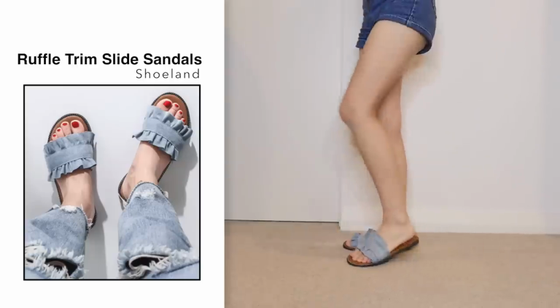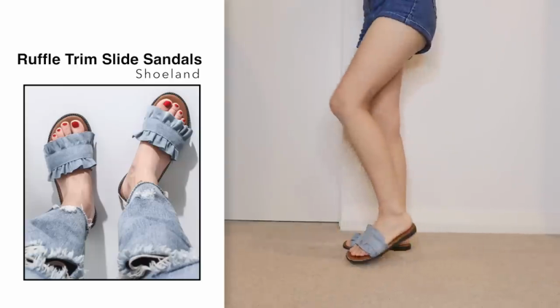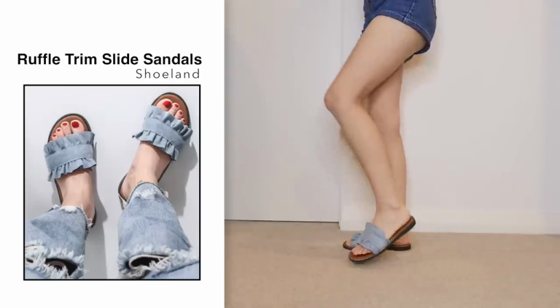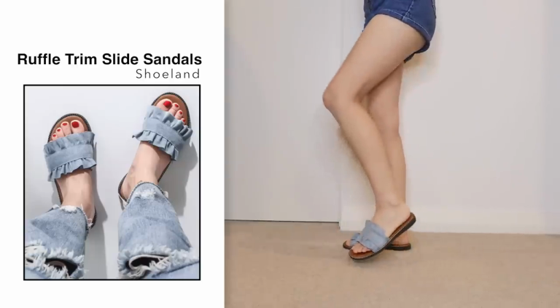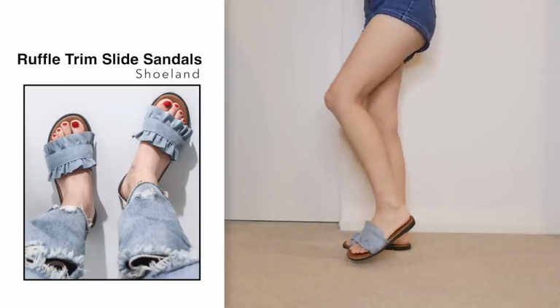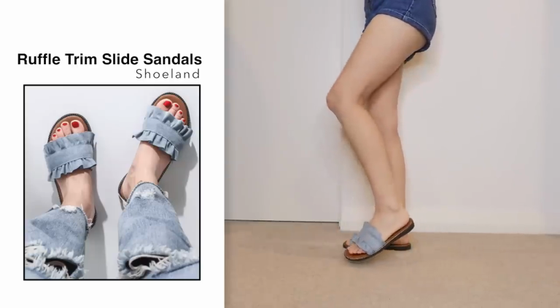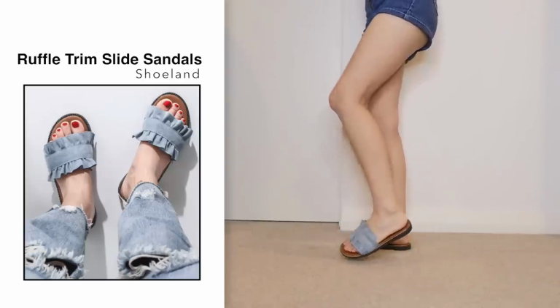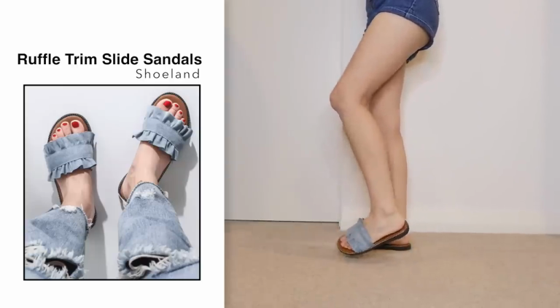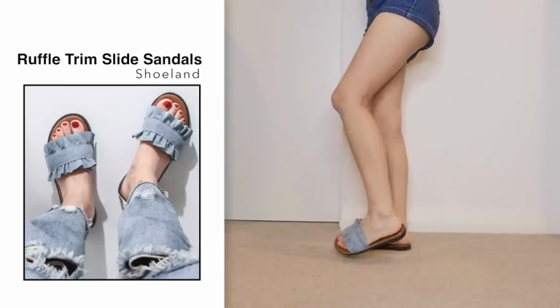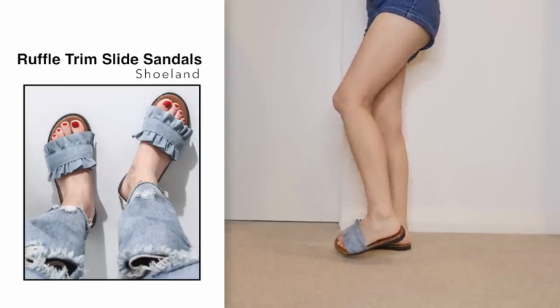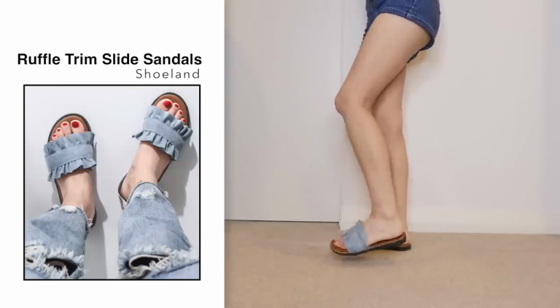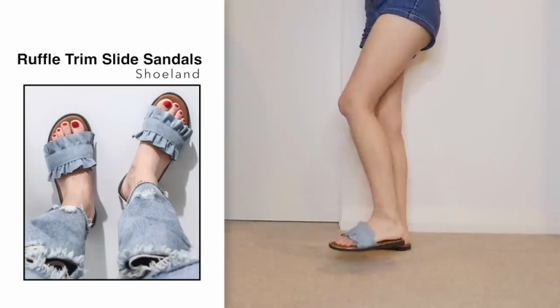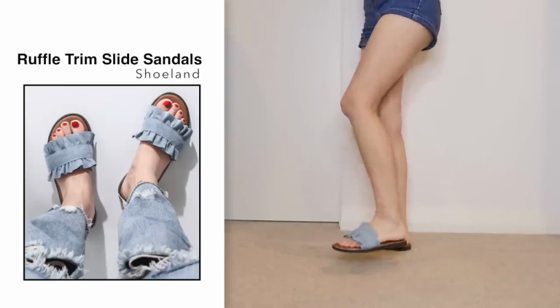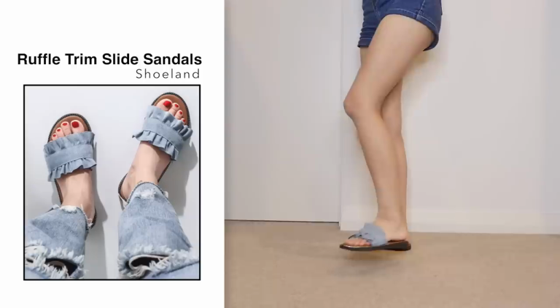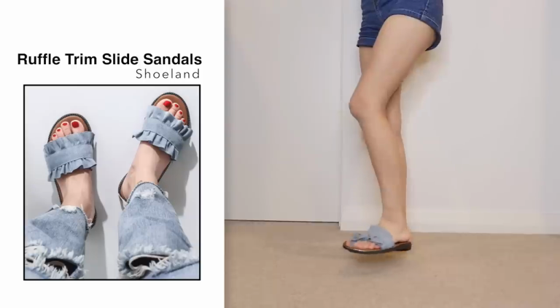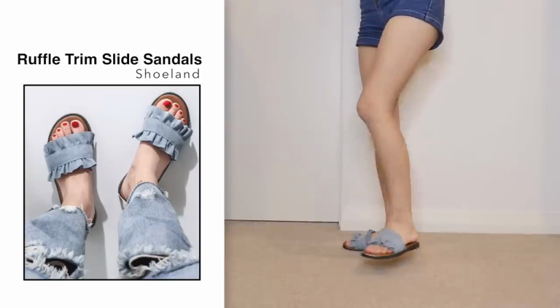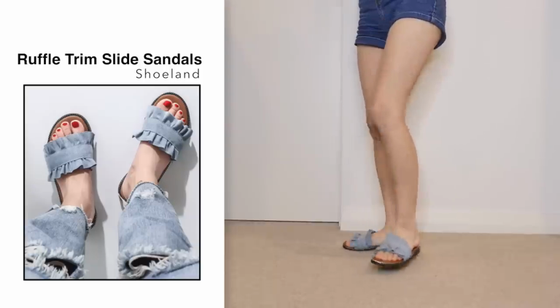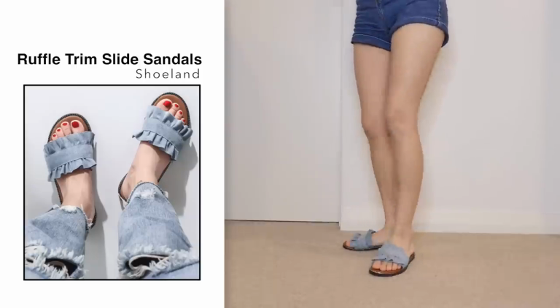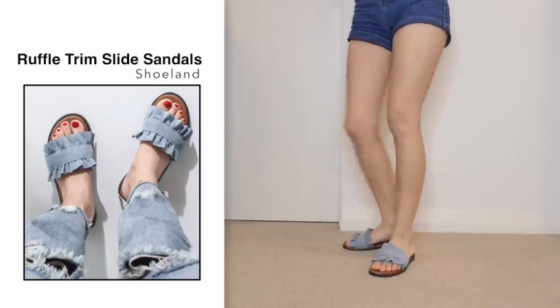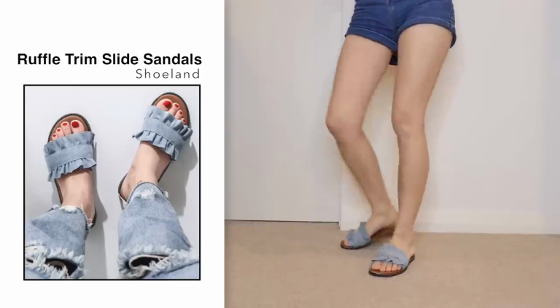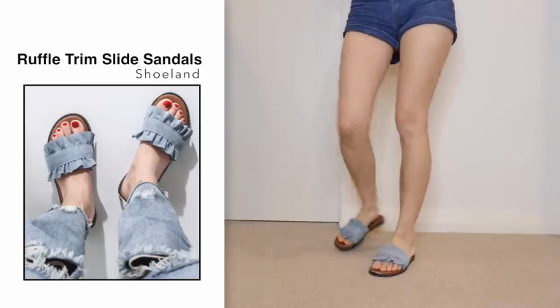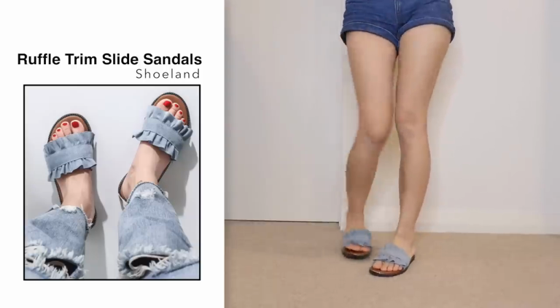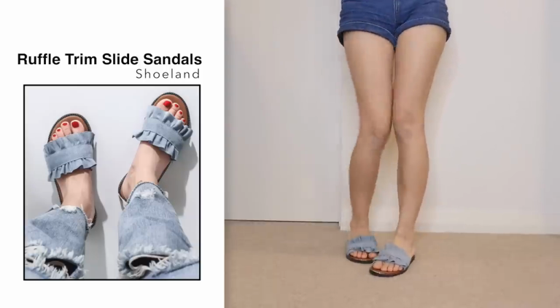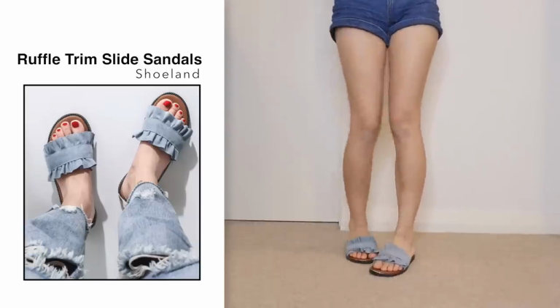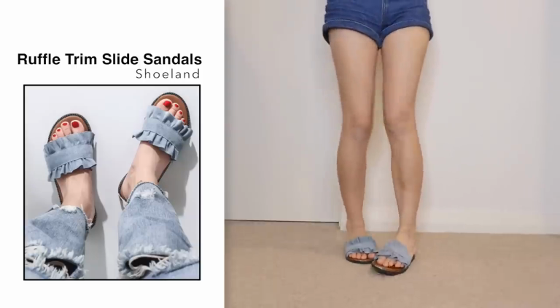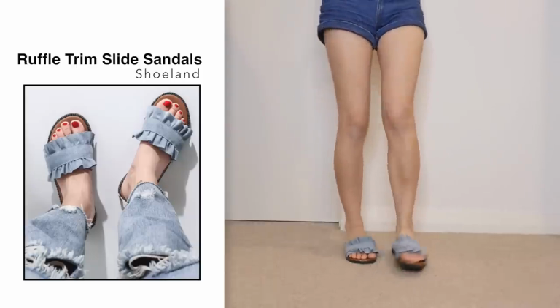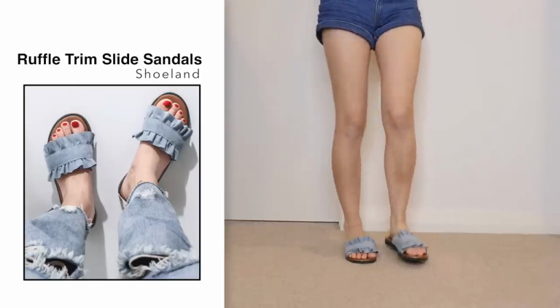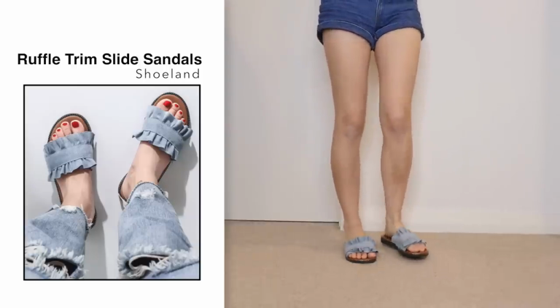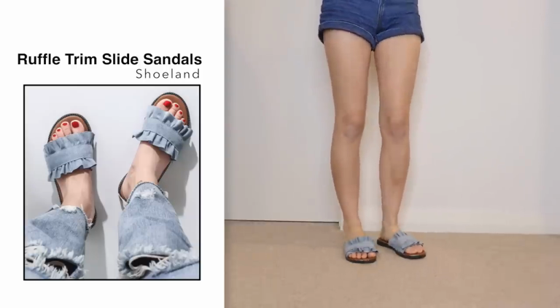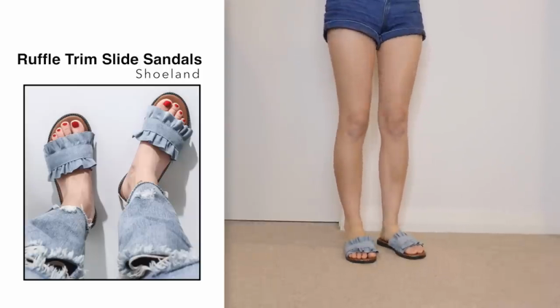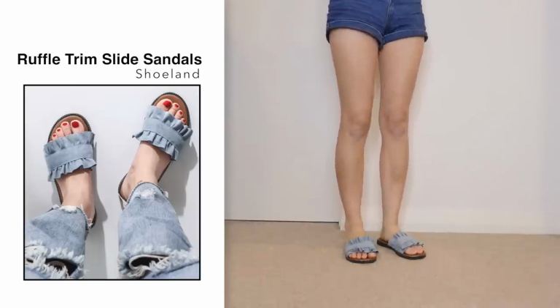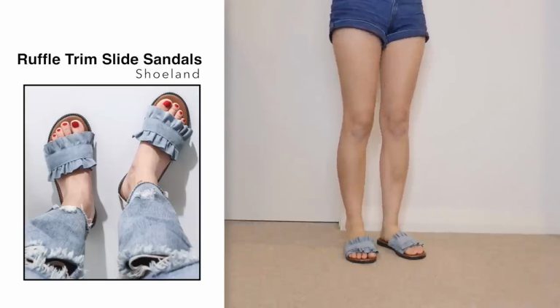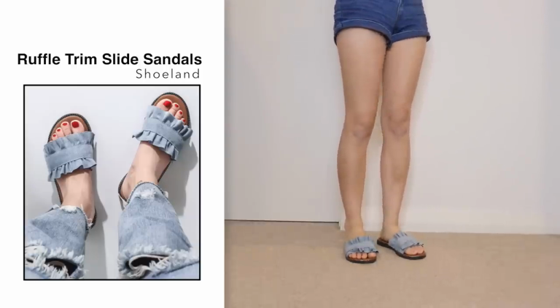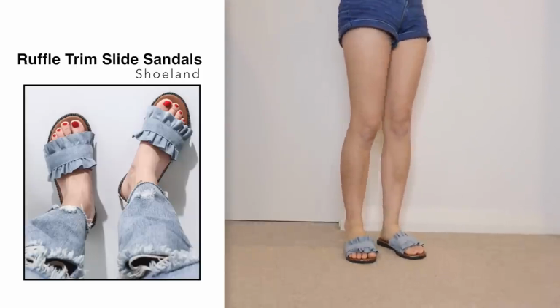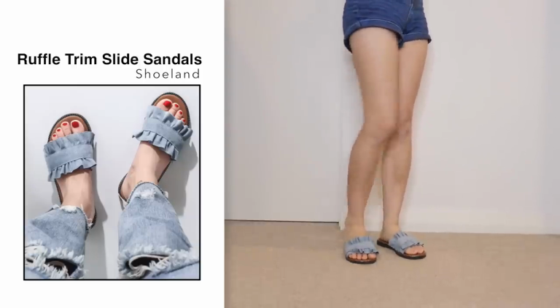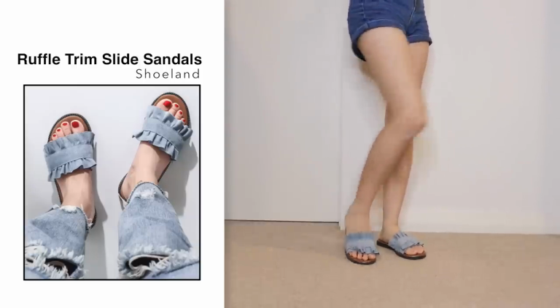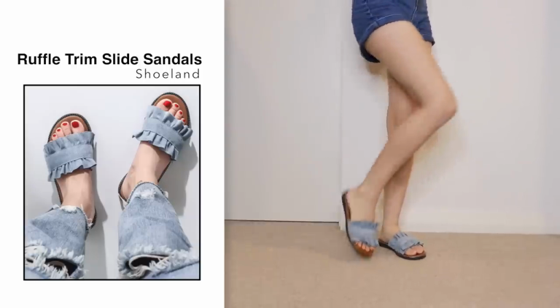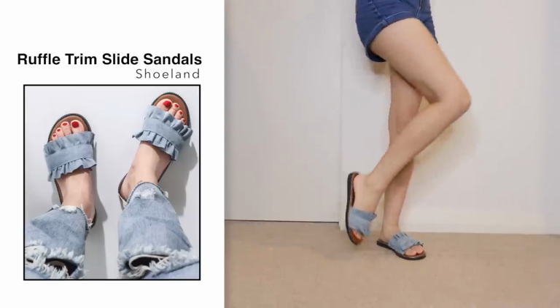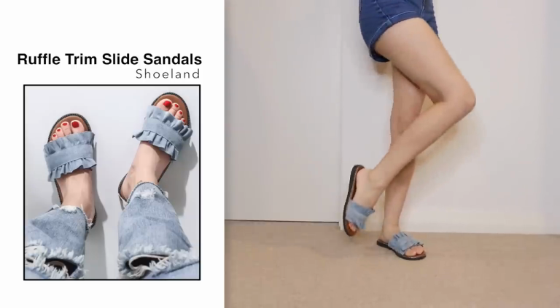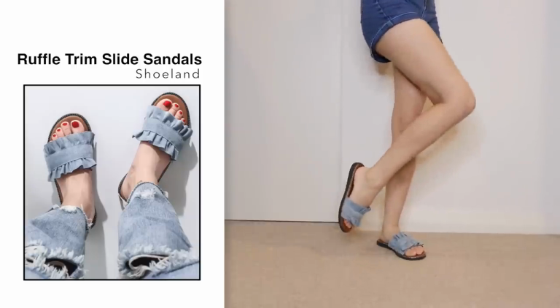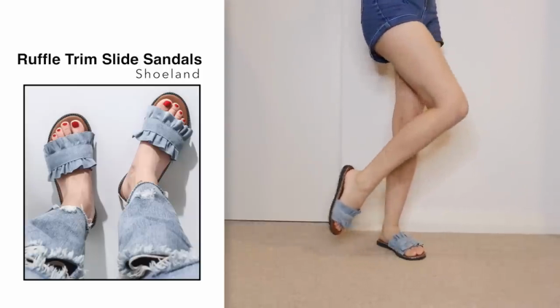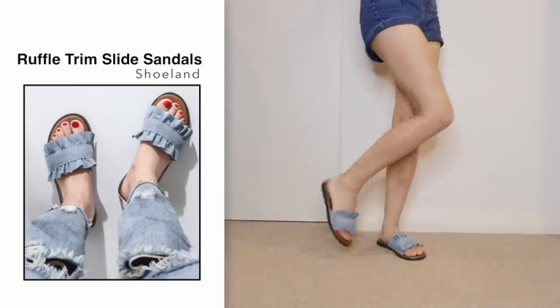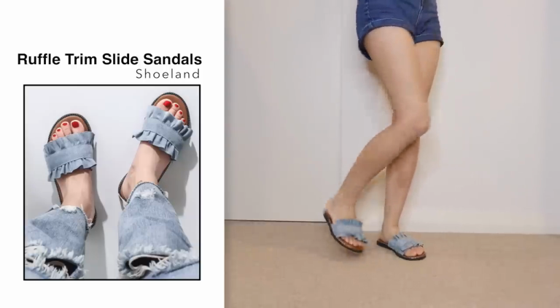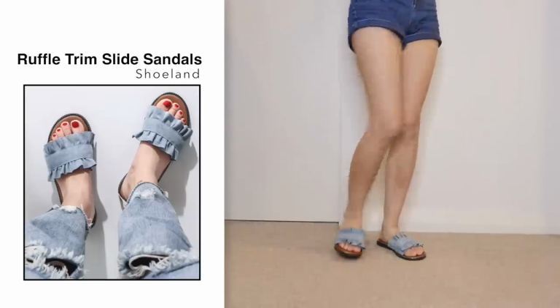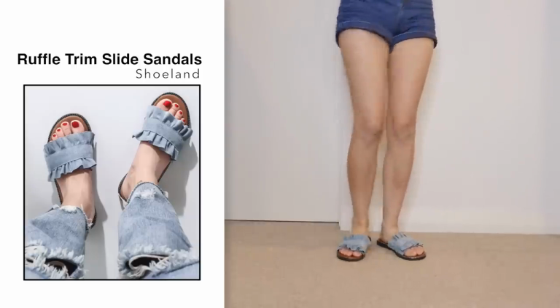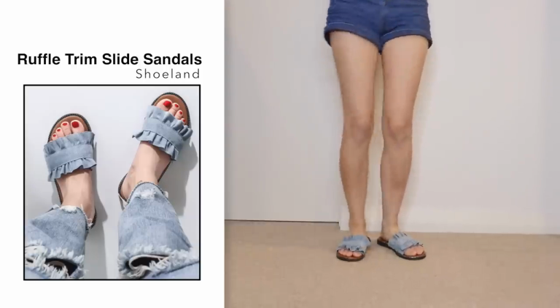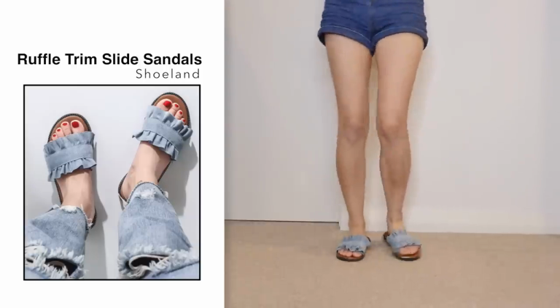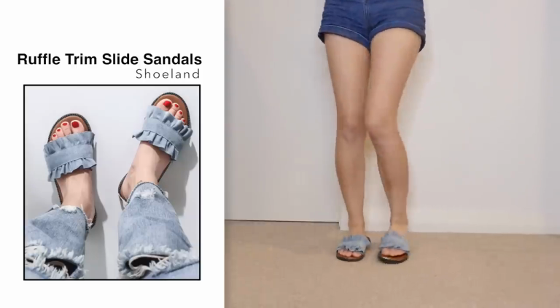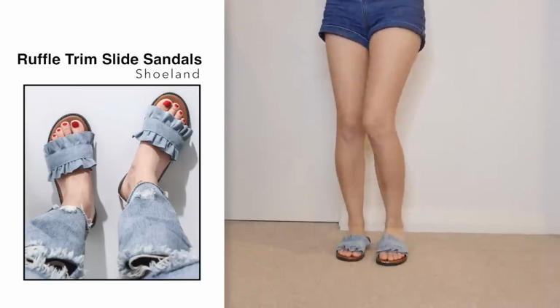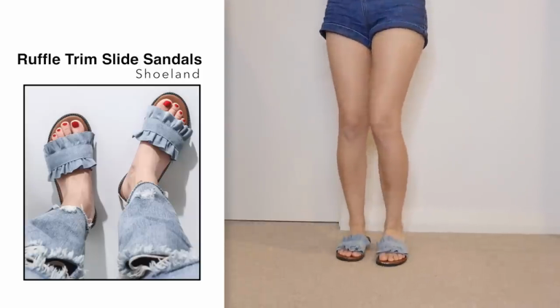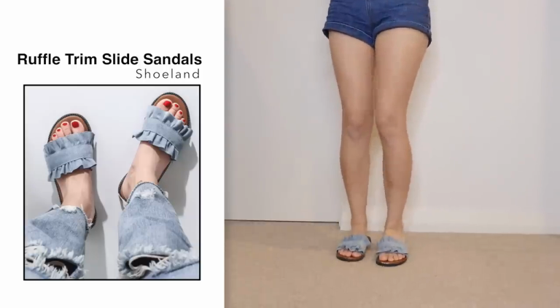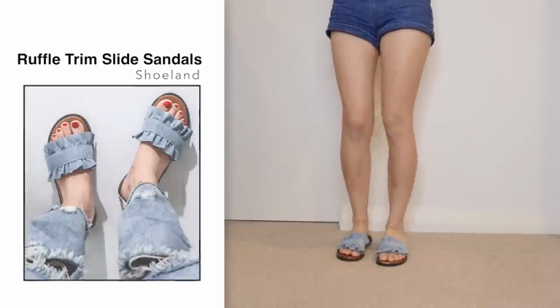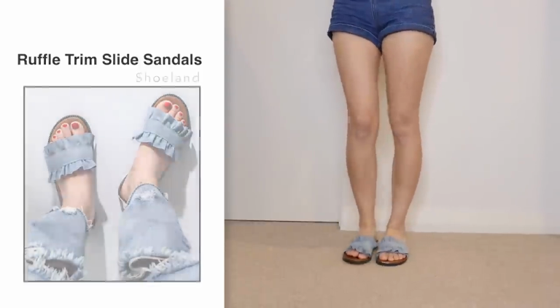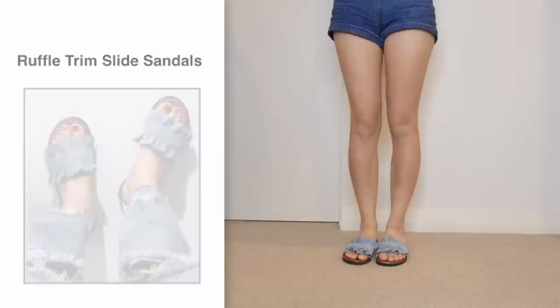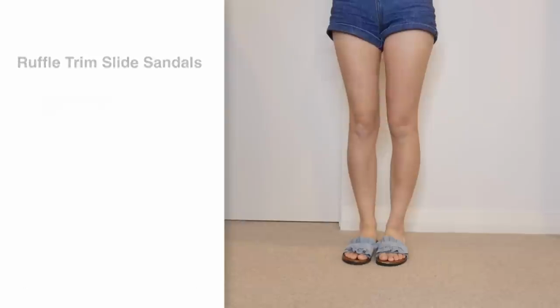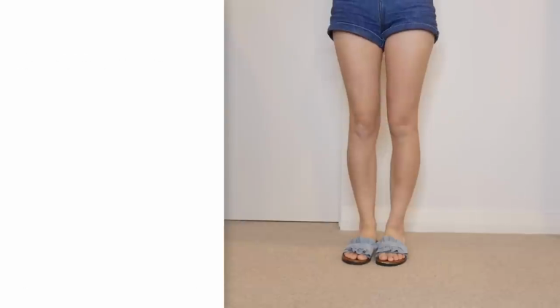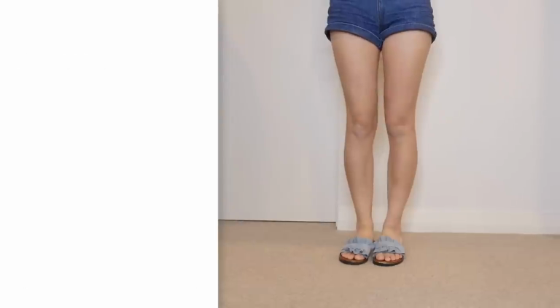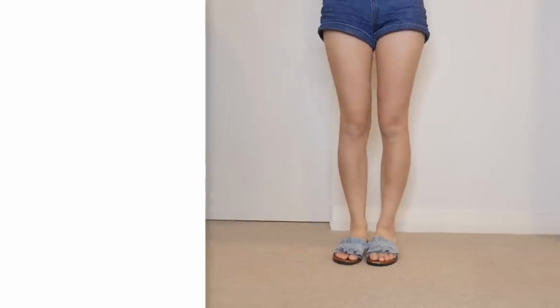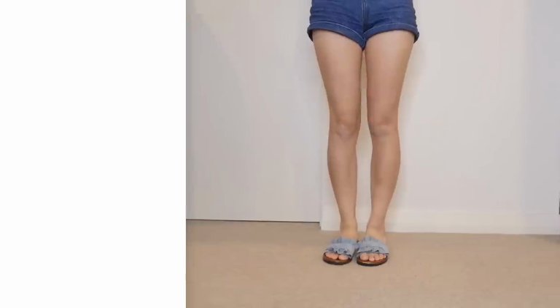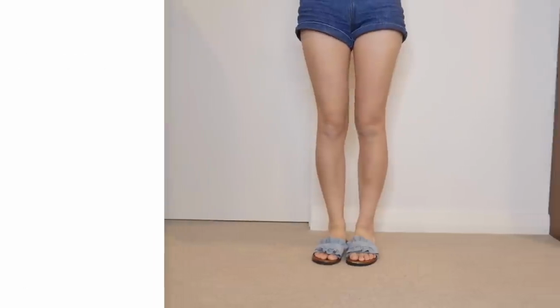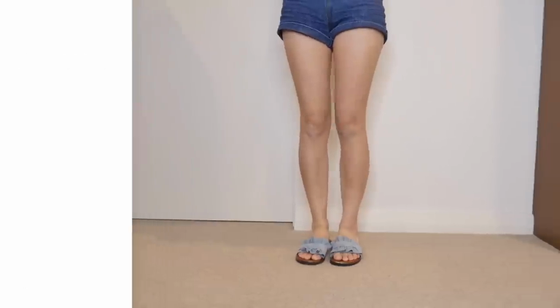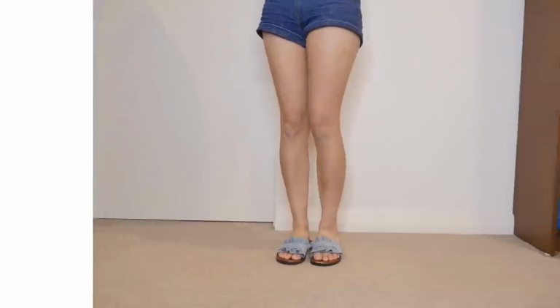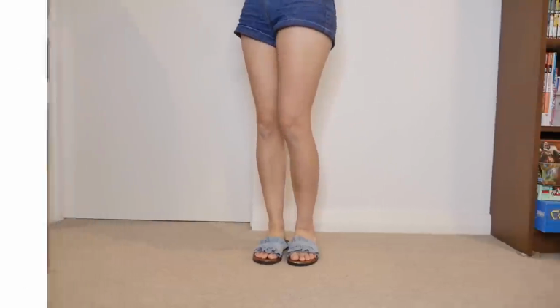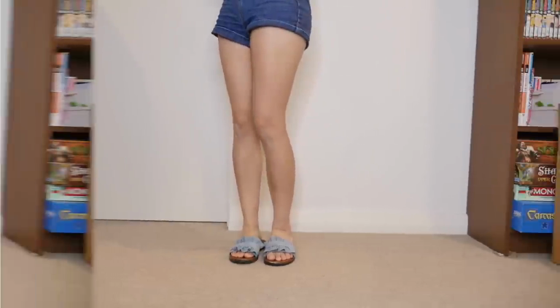Sizing wise, it fits me perfectly and I can definitely see myself wearing this in the summertime. Yeah, I like them.